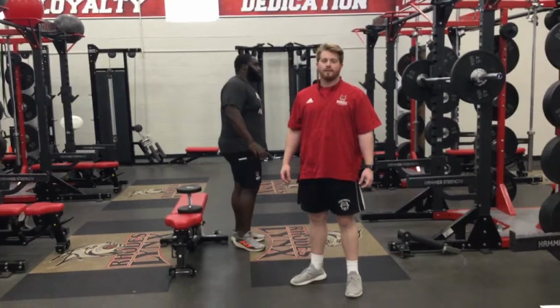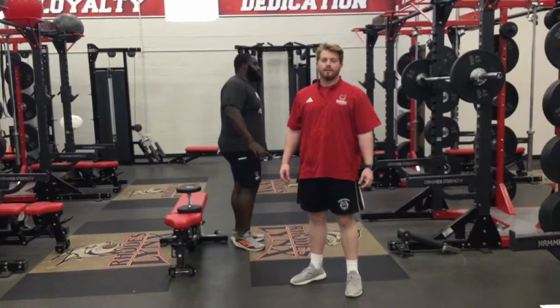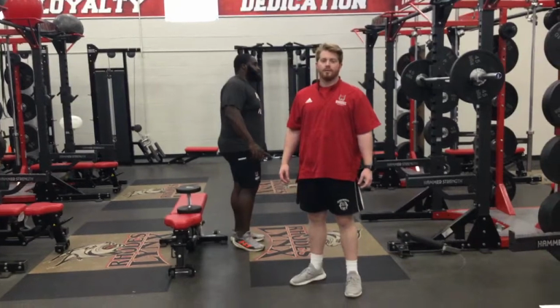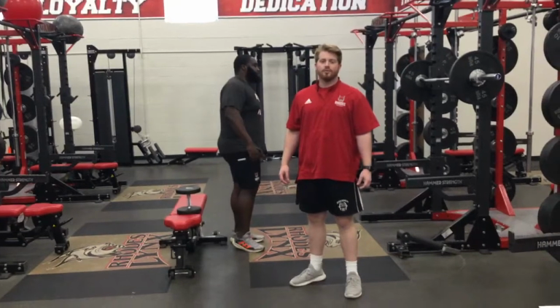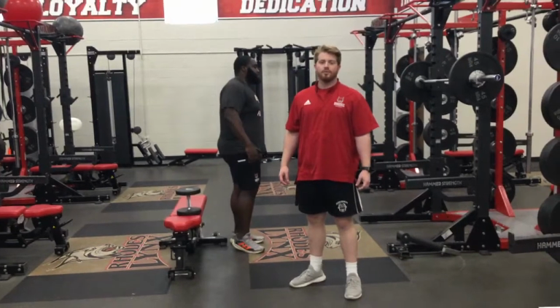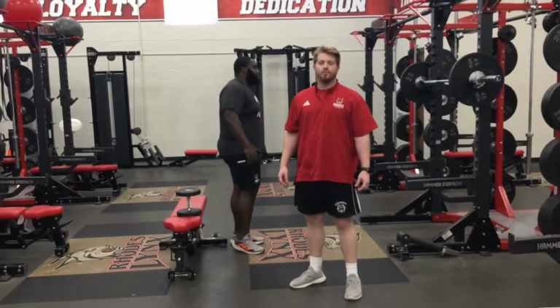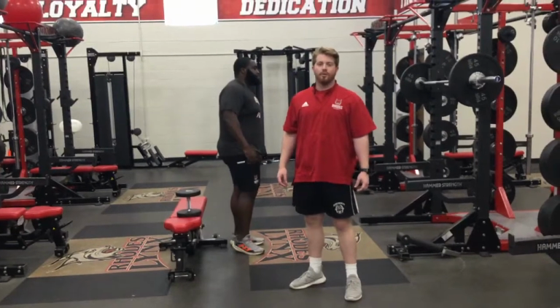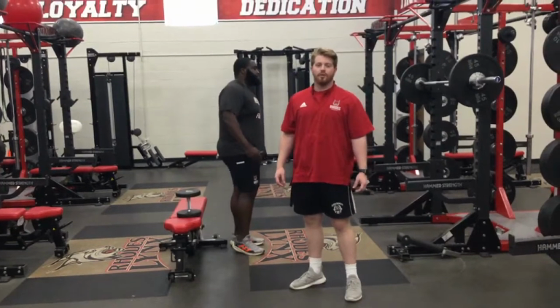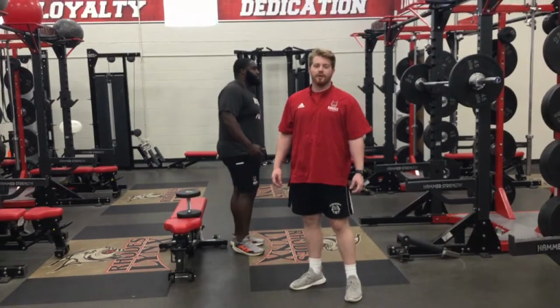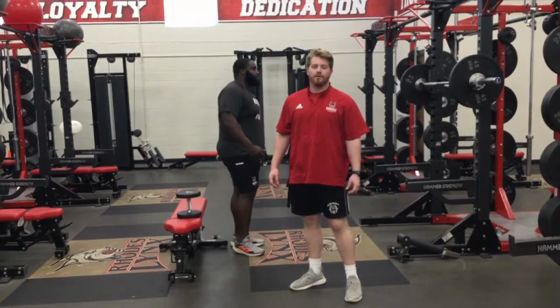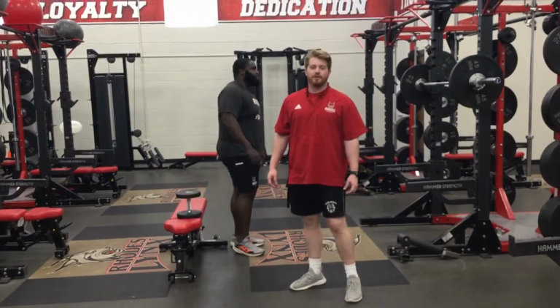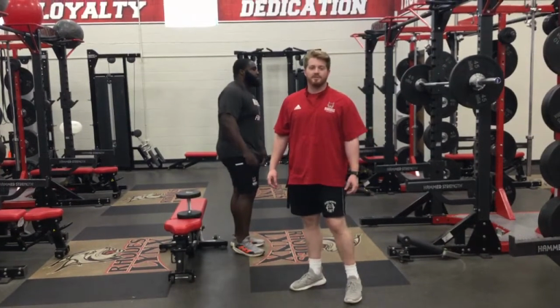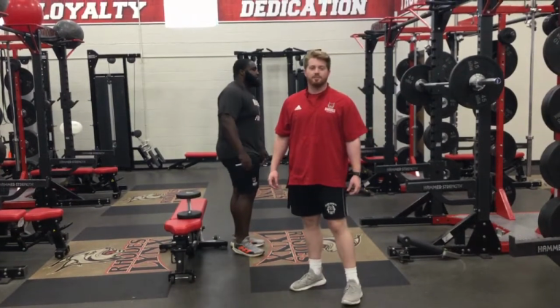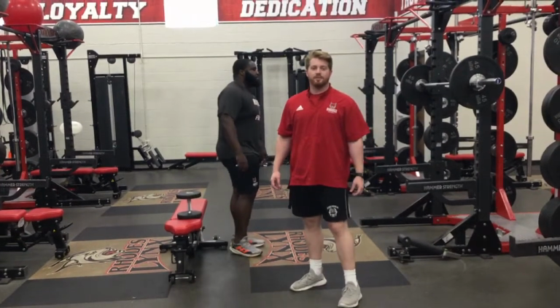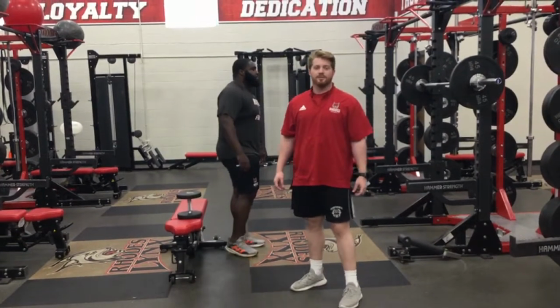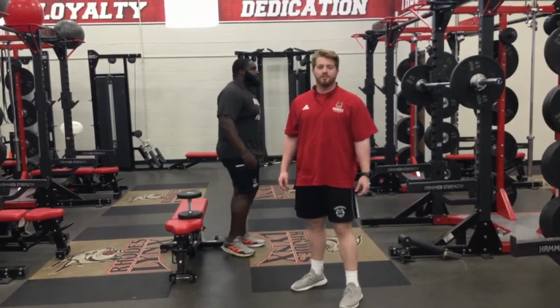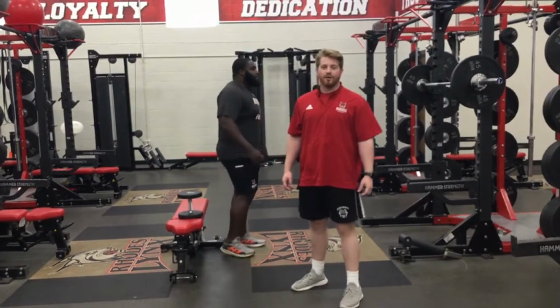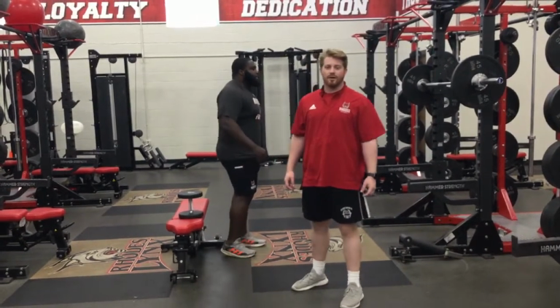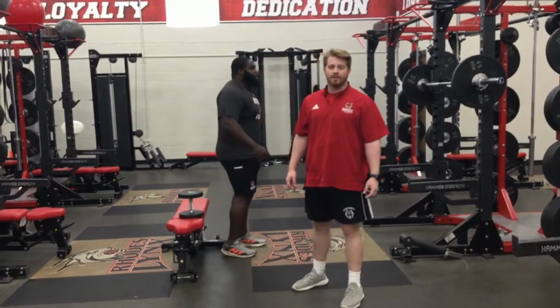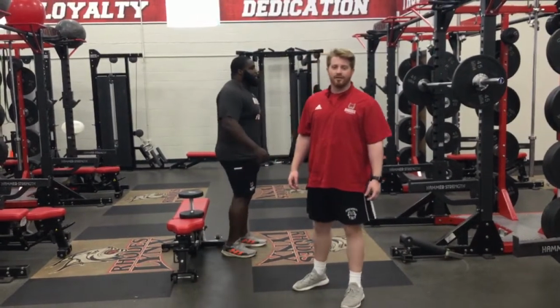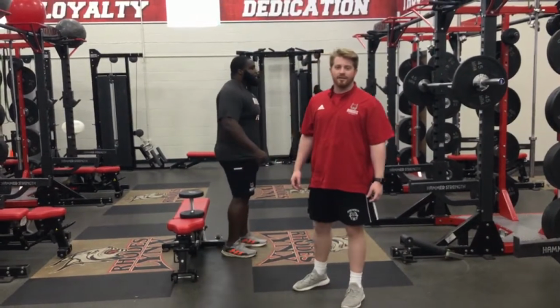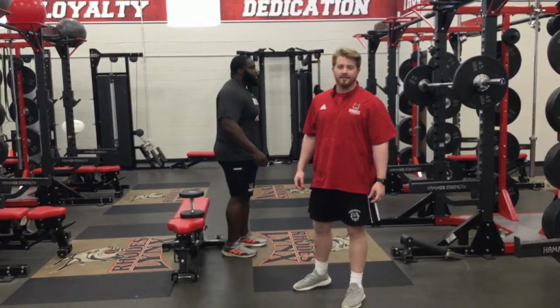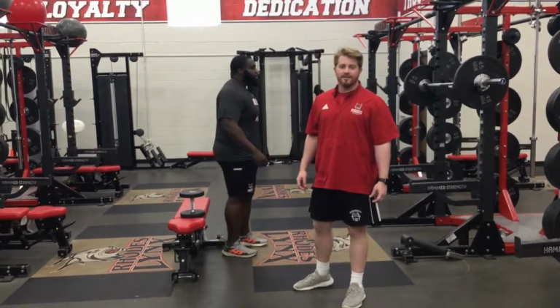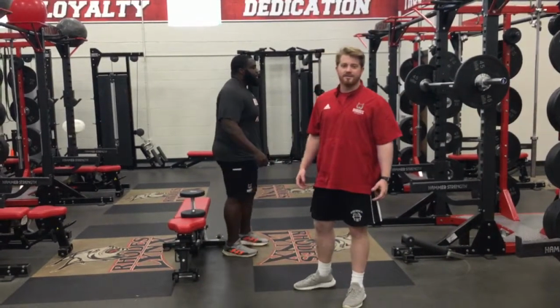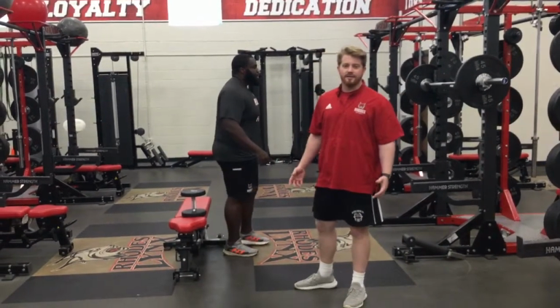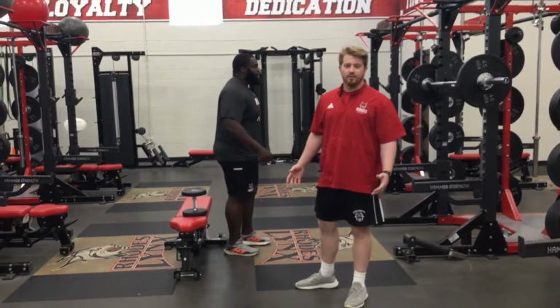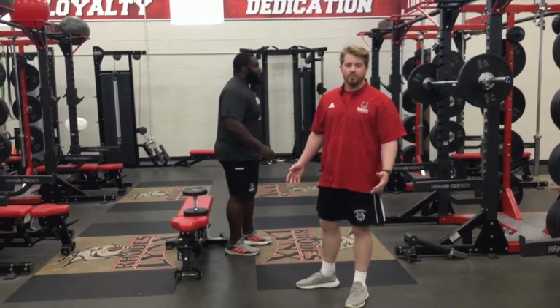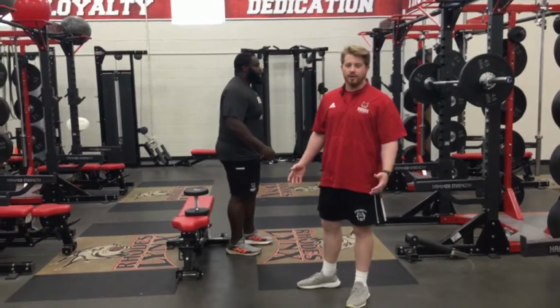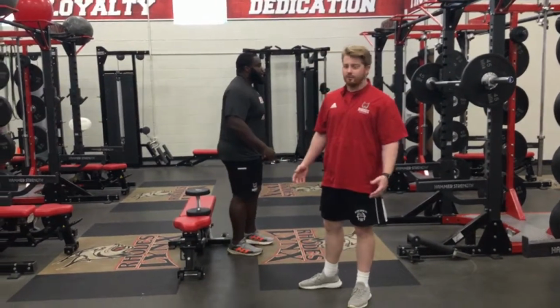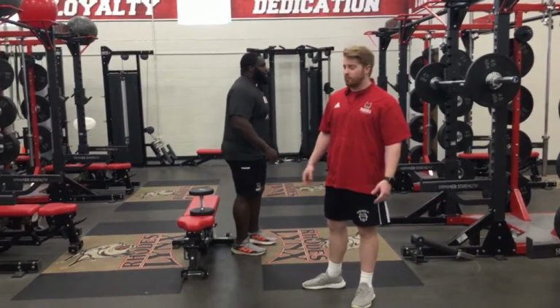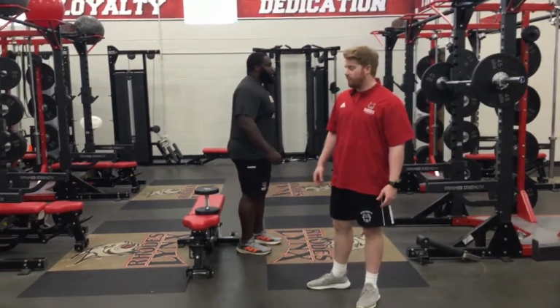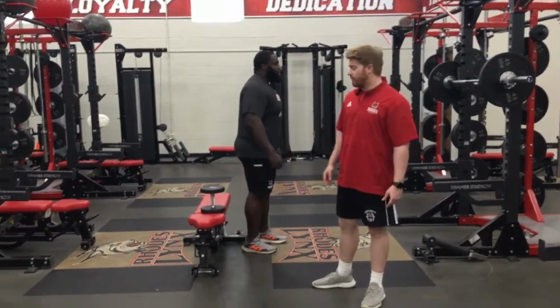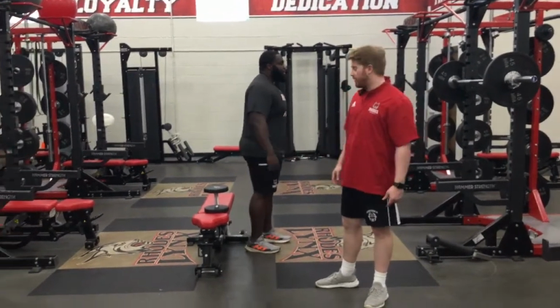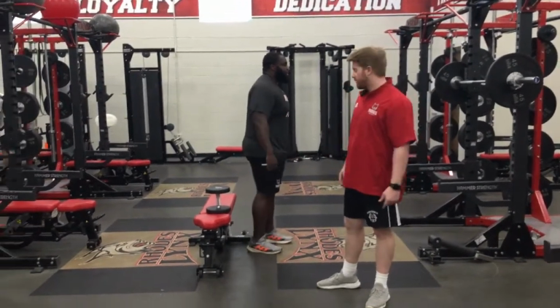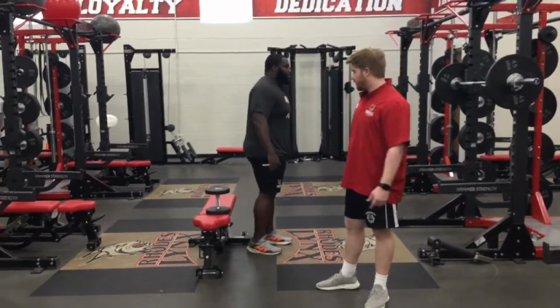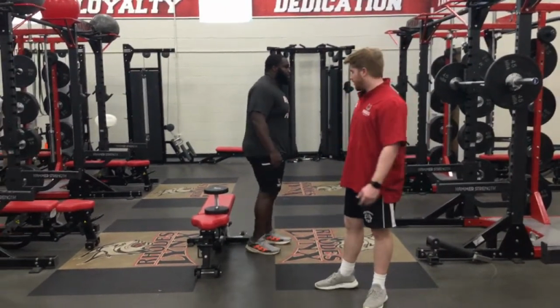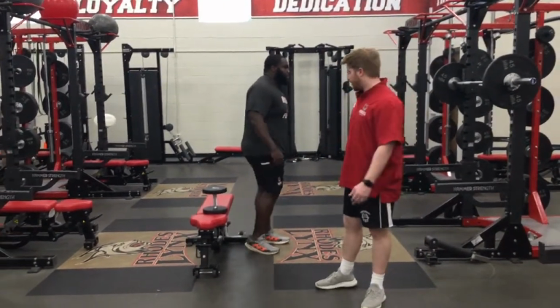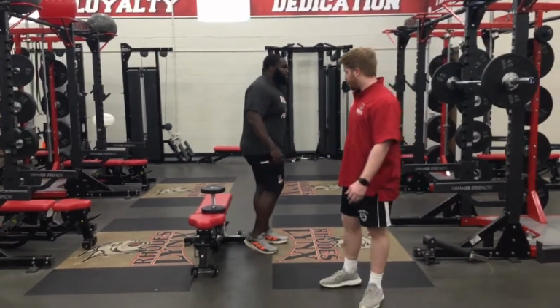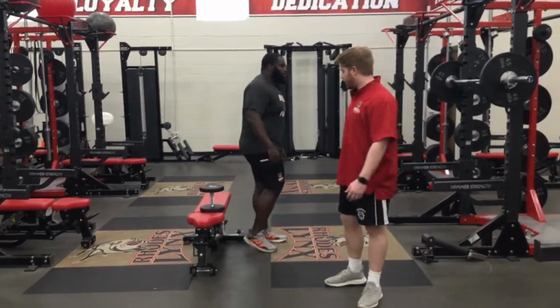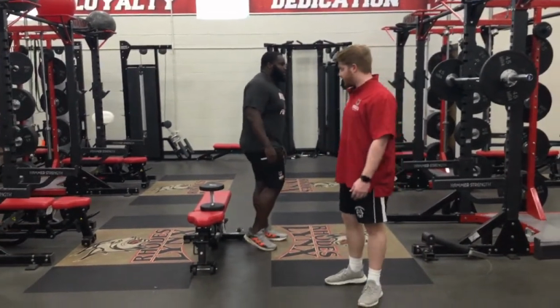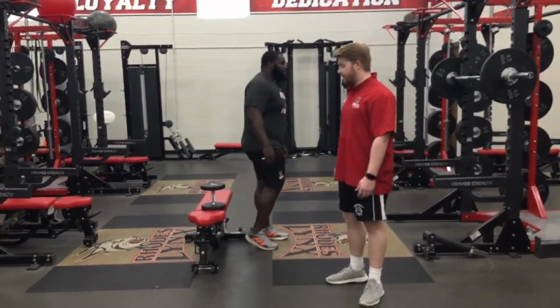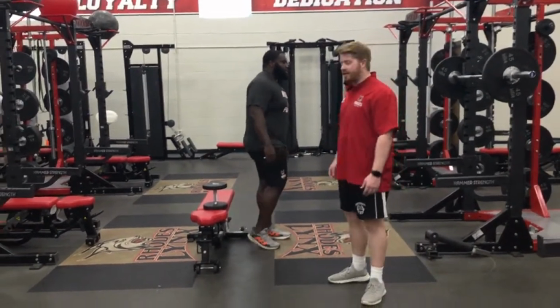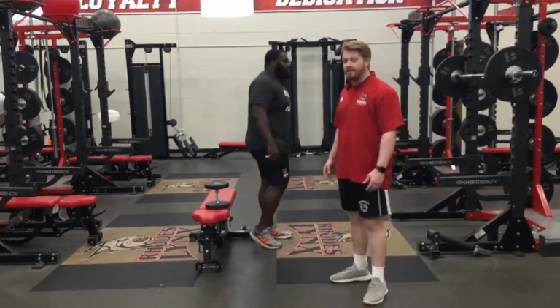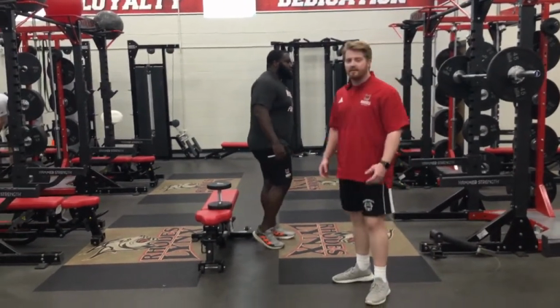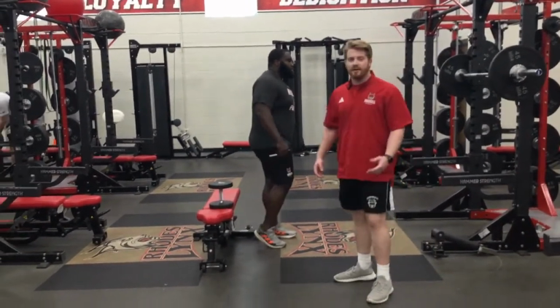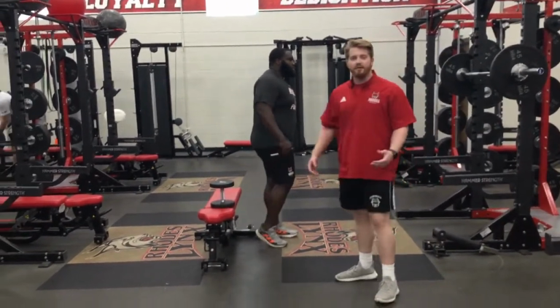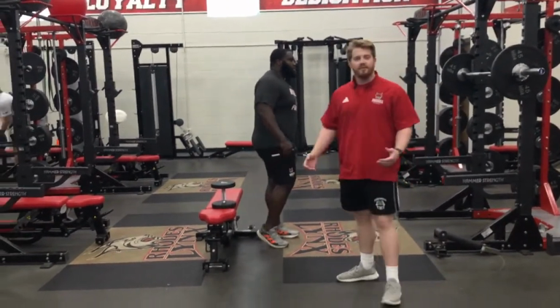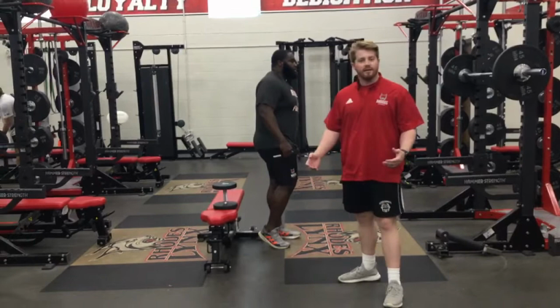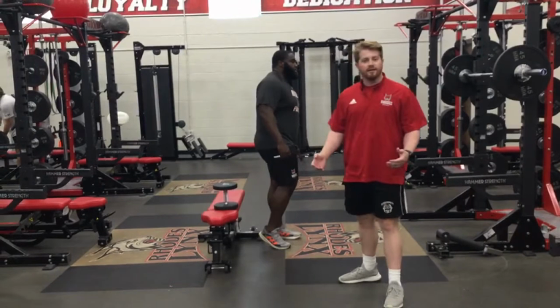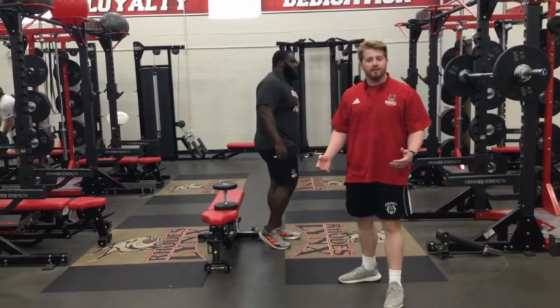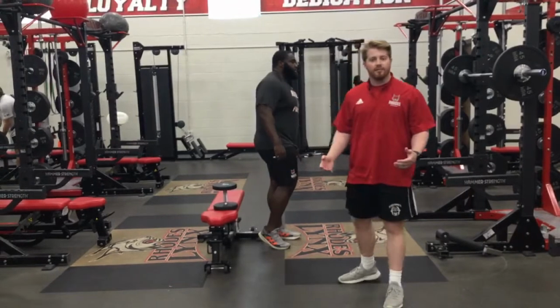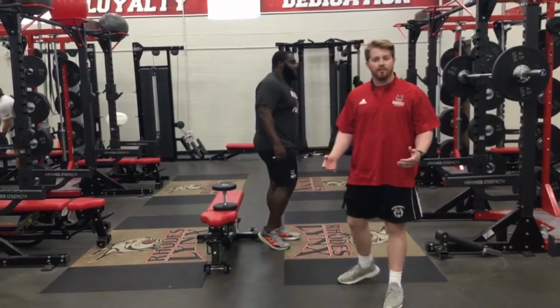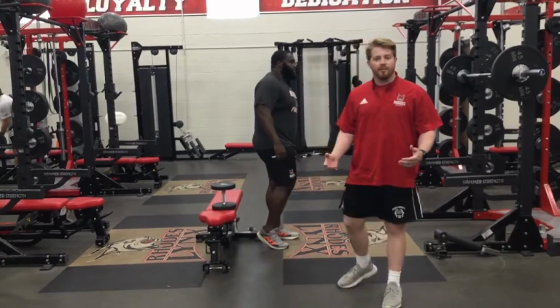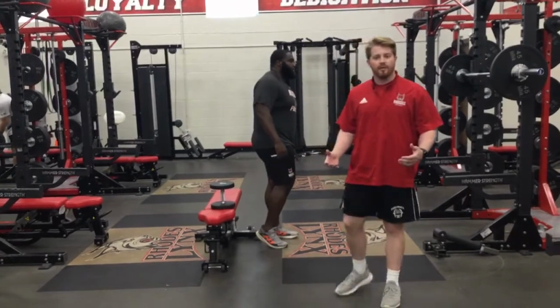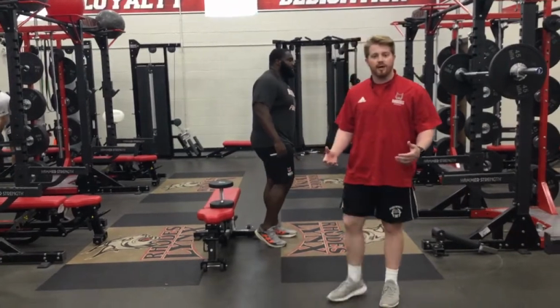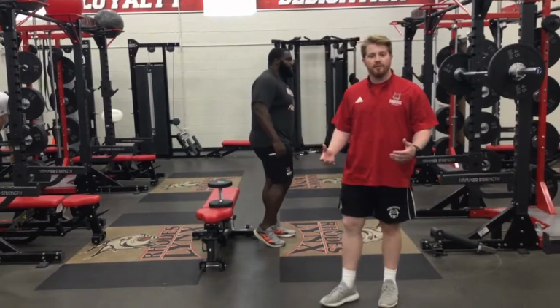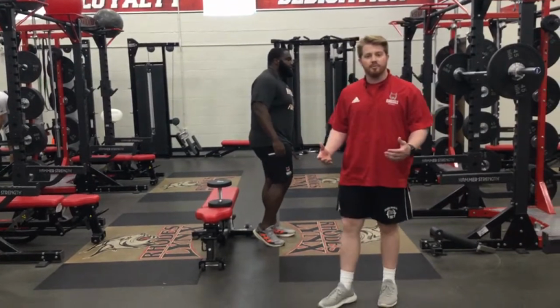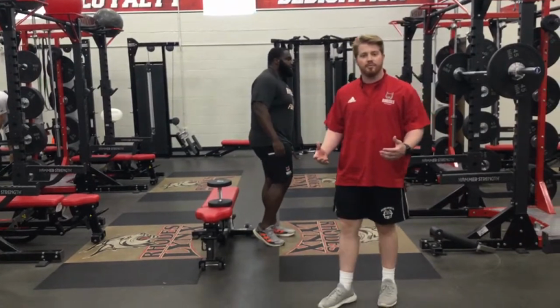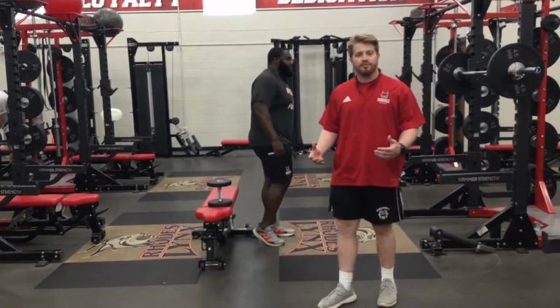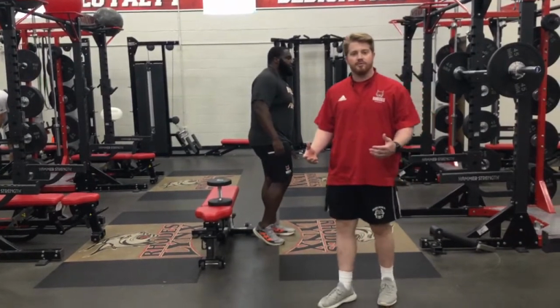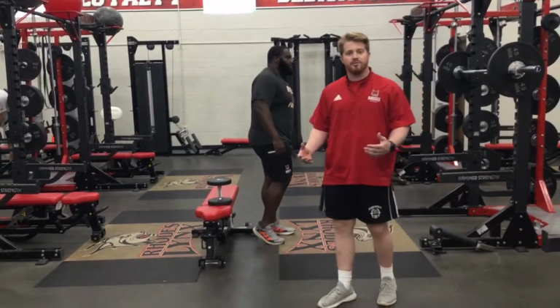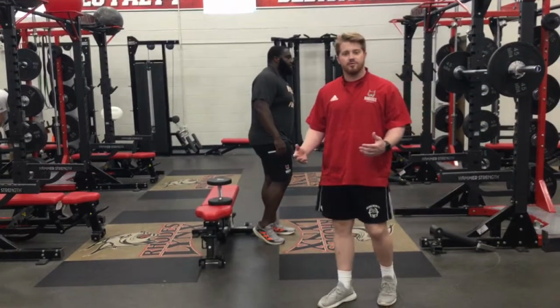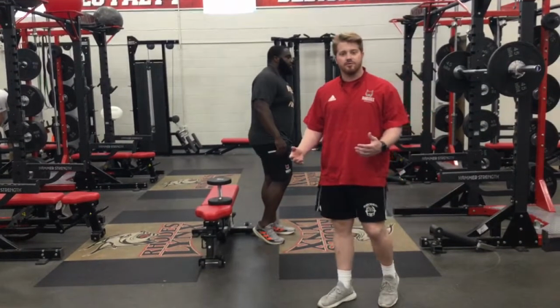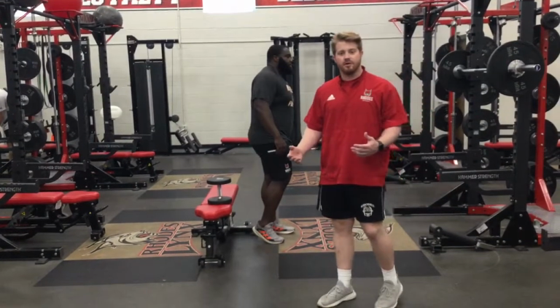We're going through a Bulgarian split squat. It's a single leg movement. The key is how you set it up and how you position yourself.